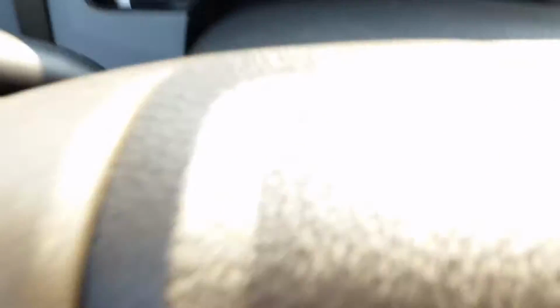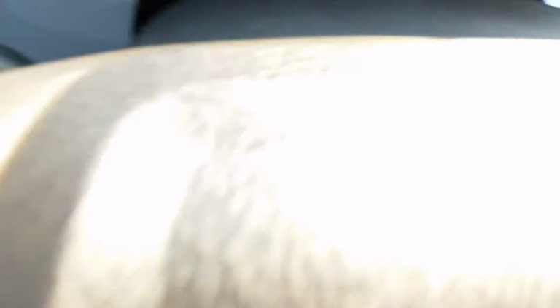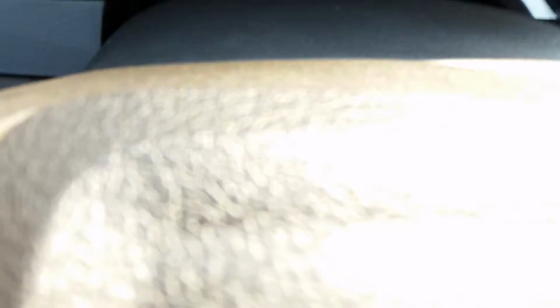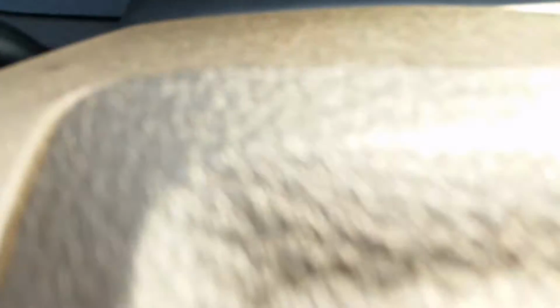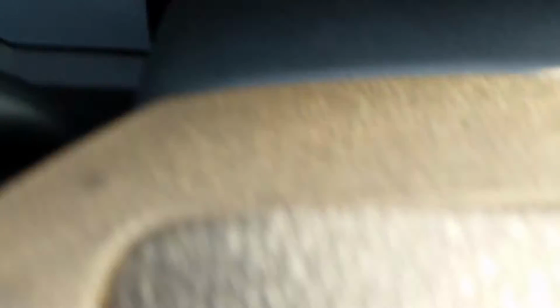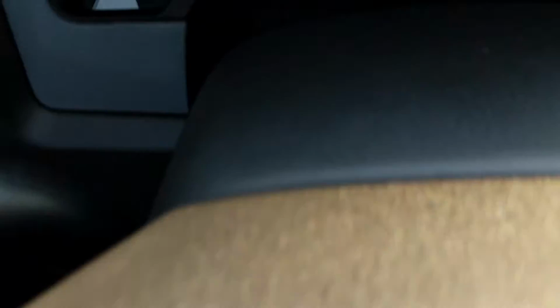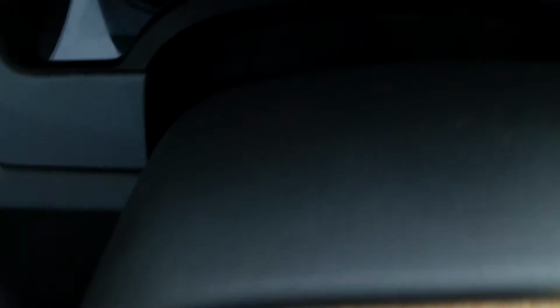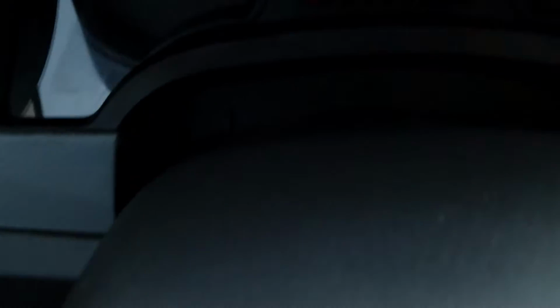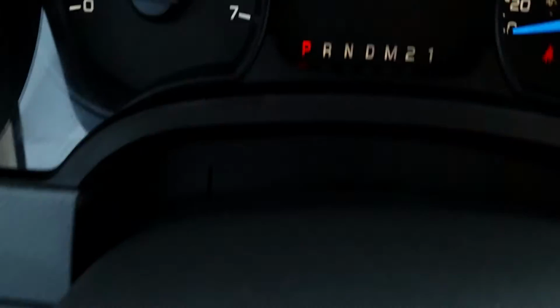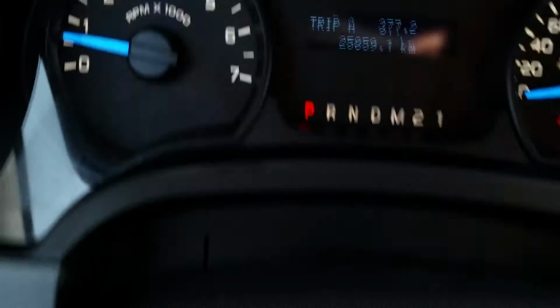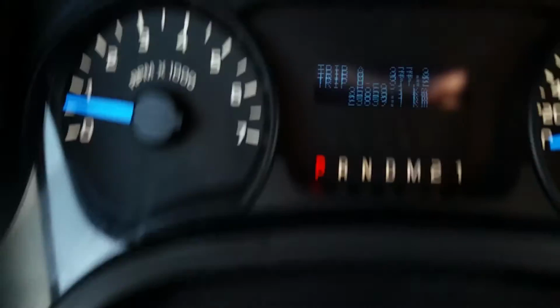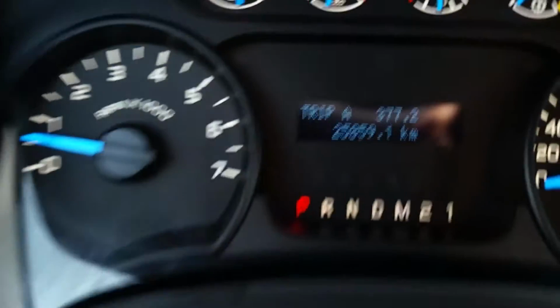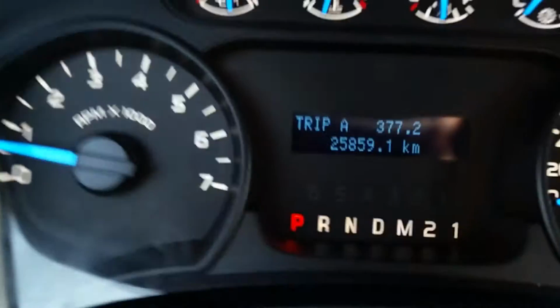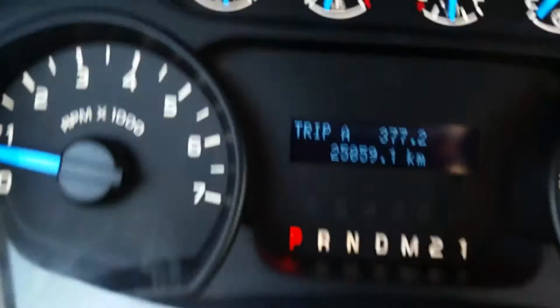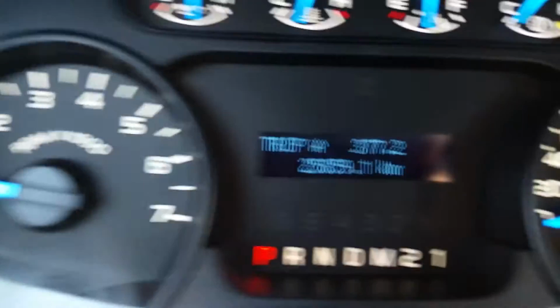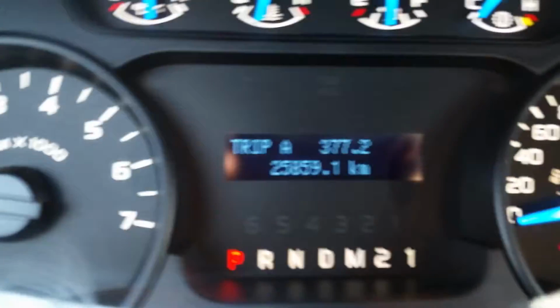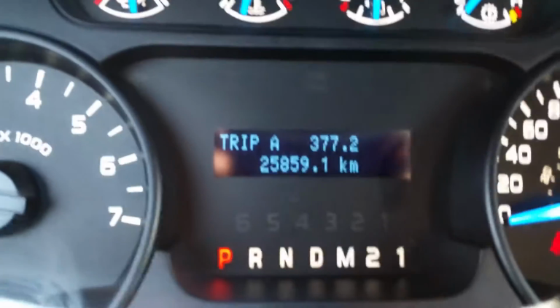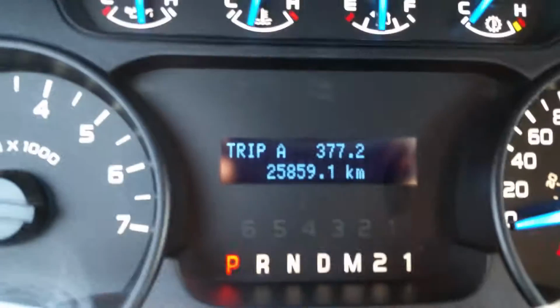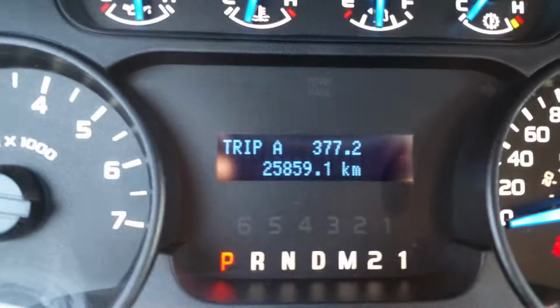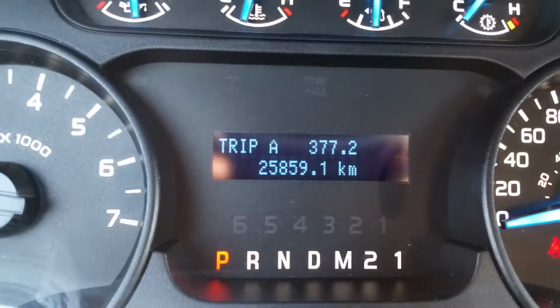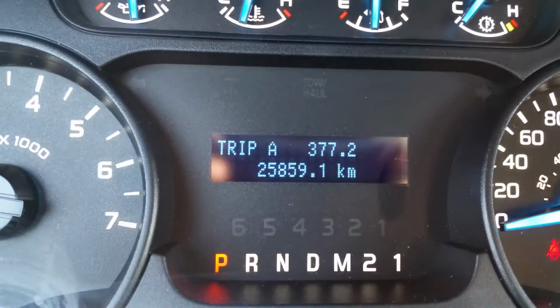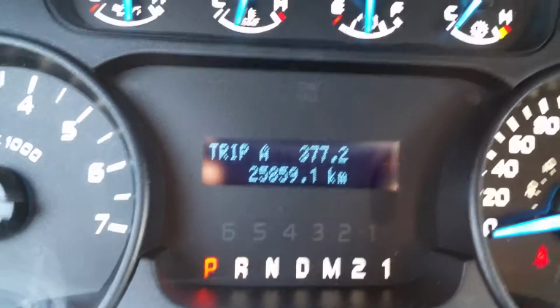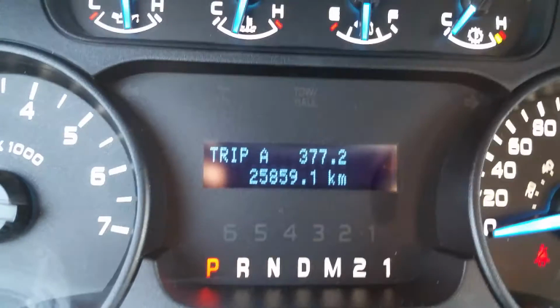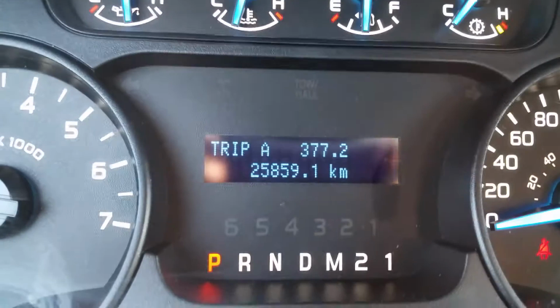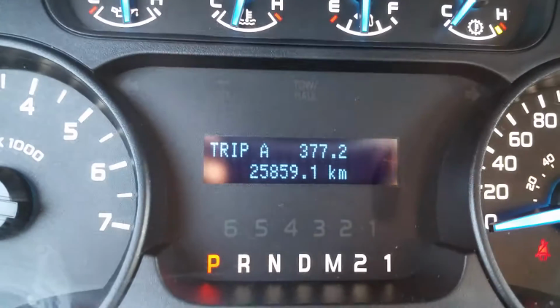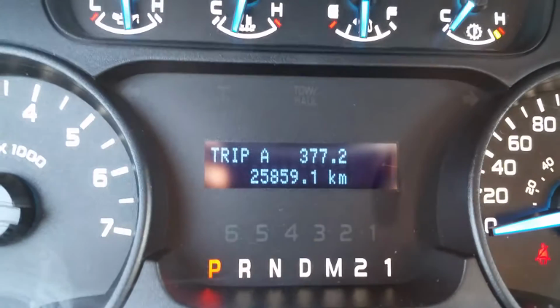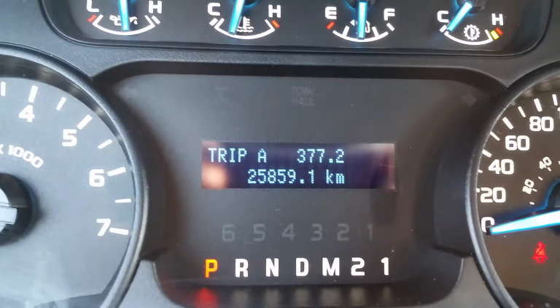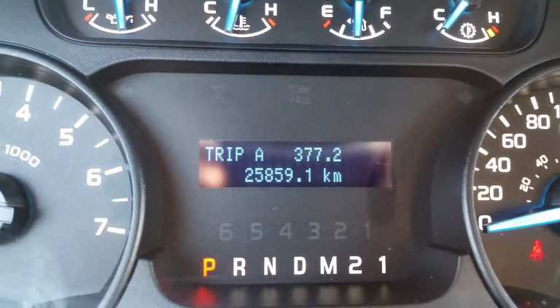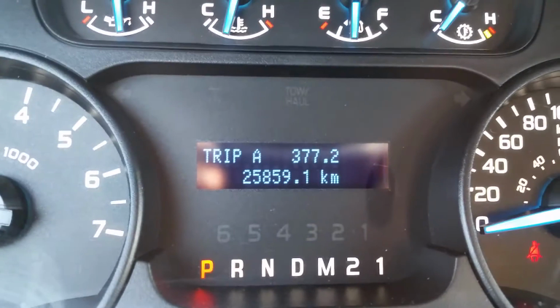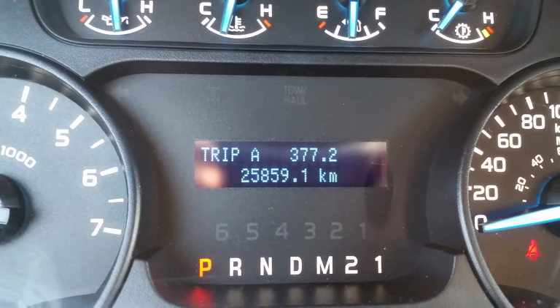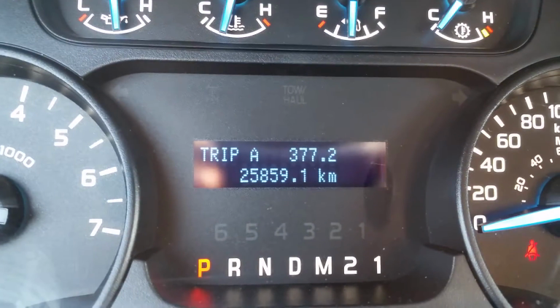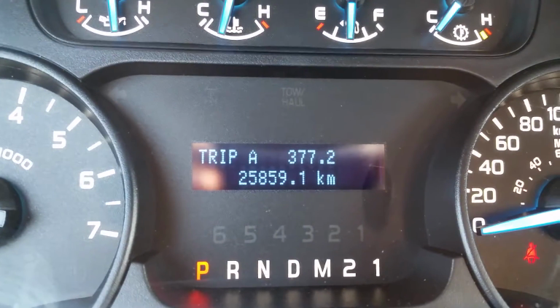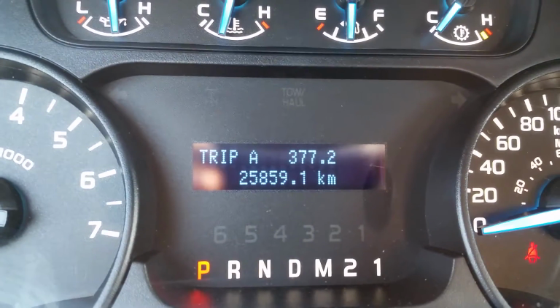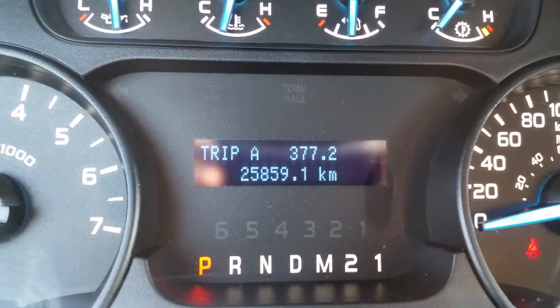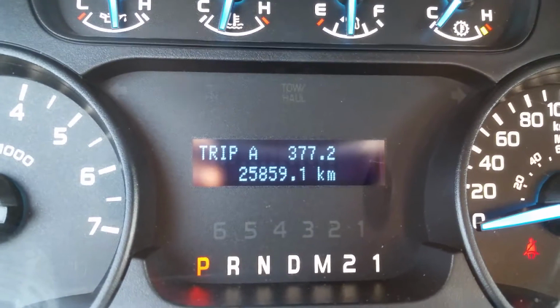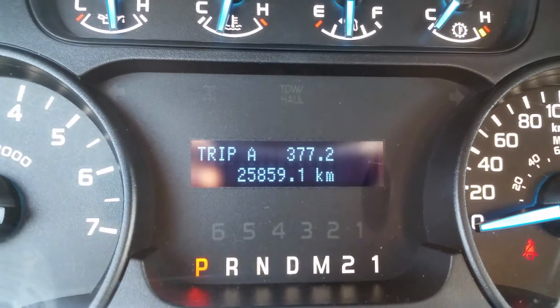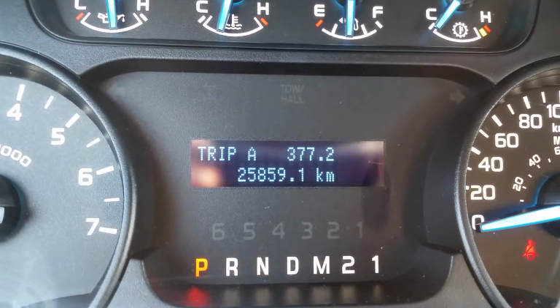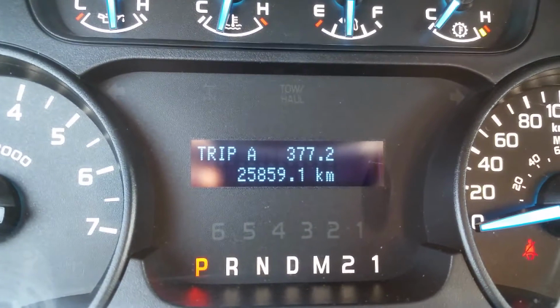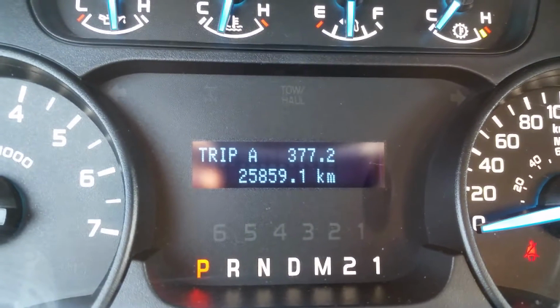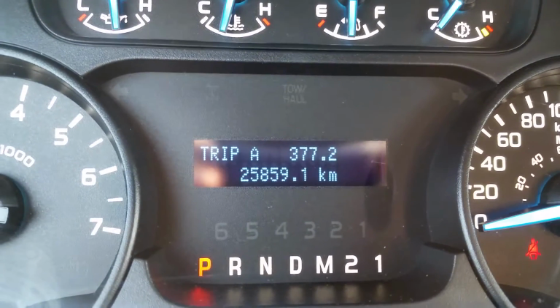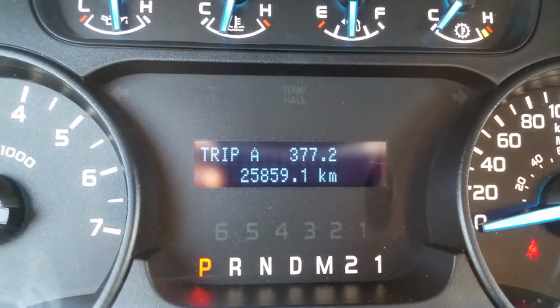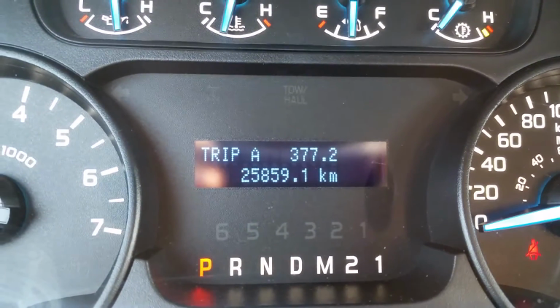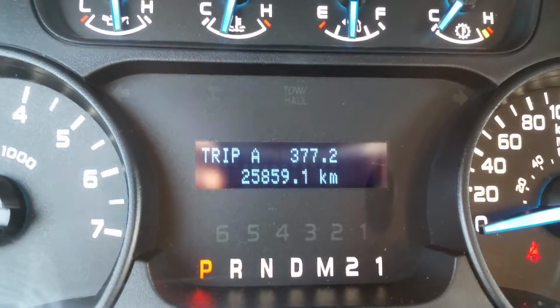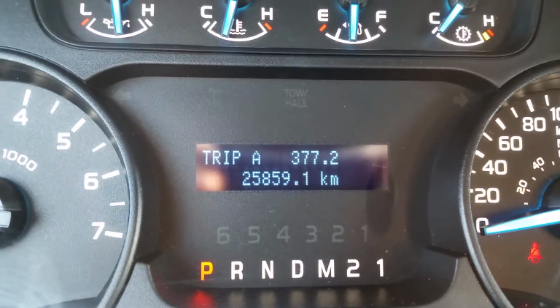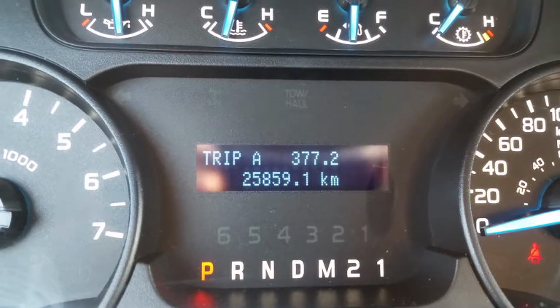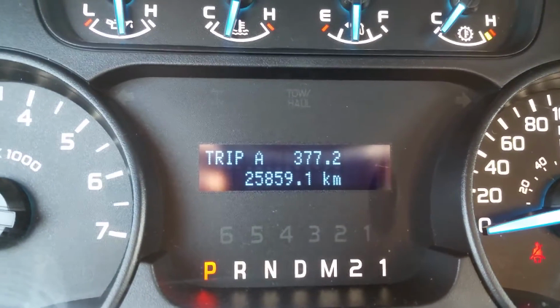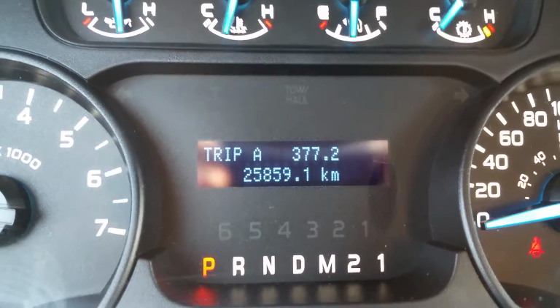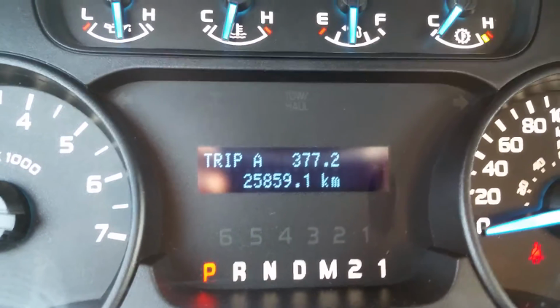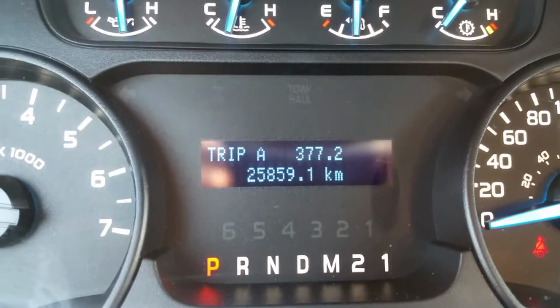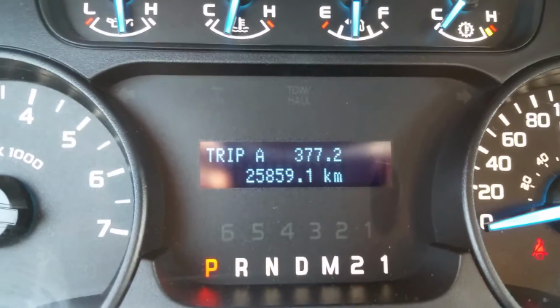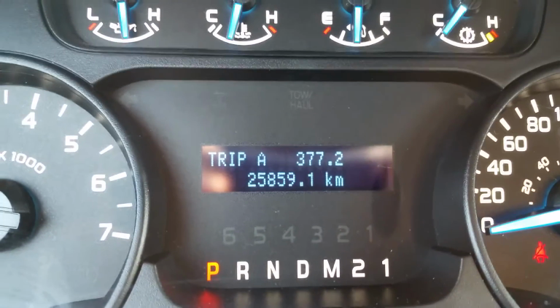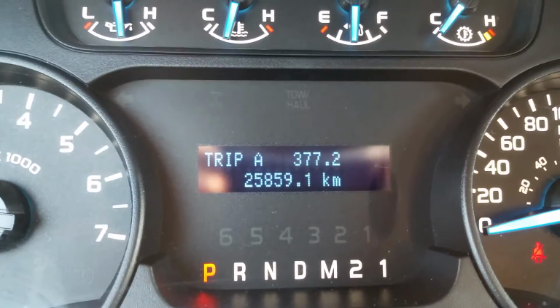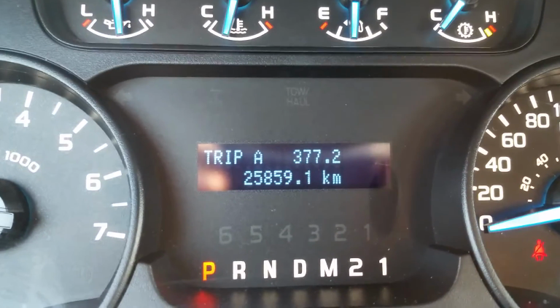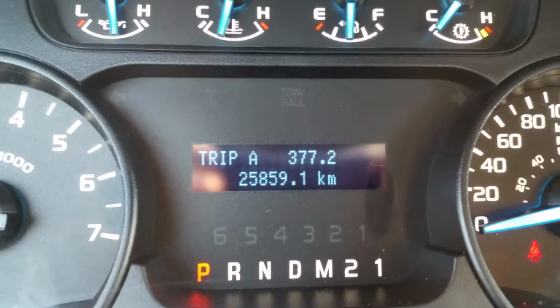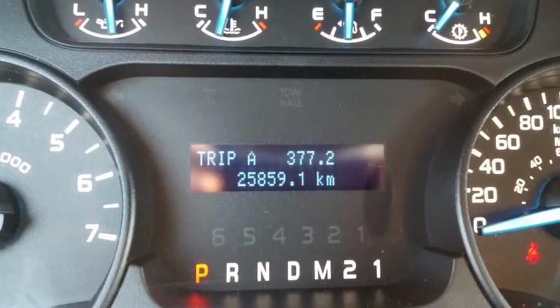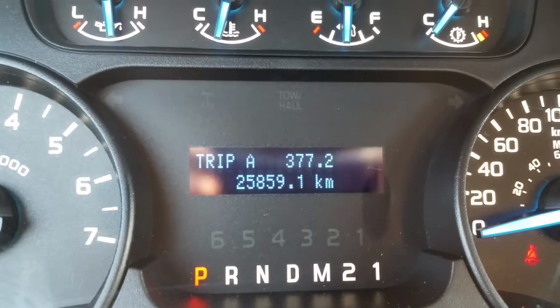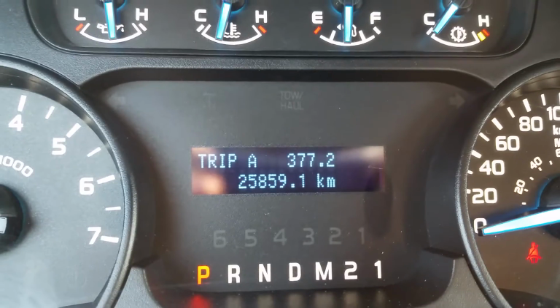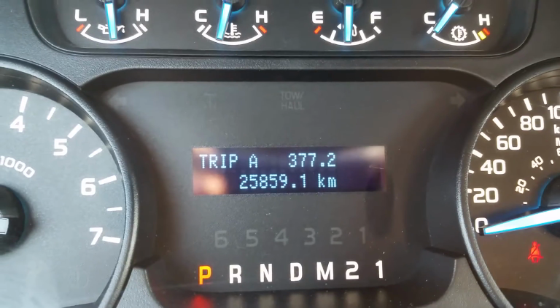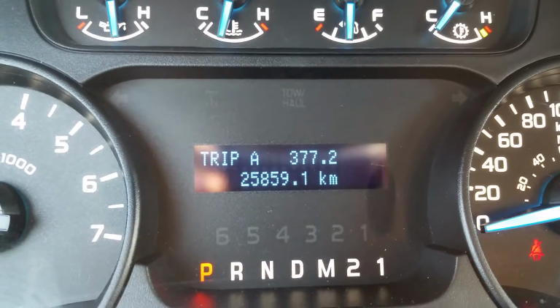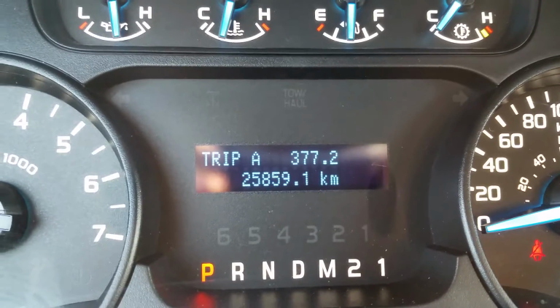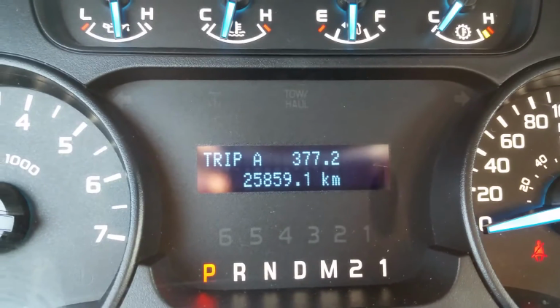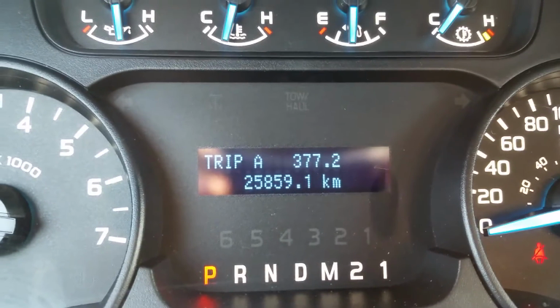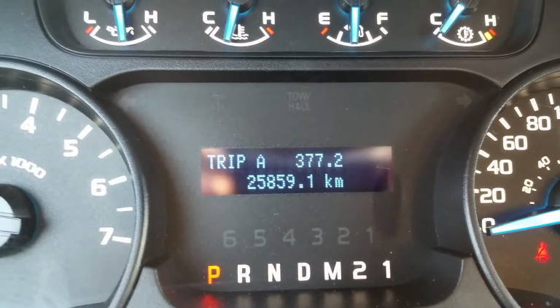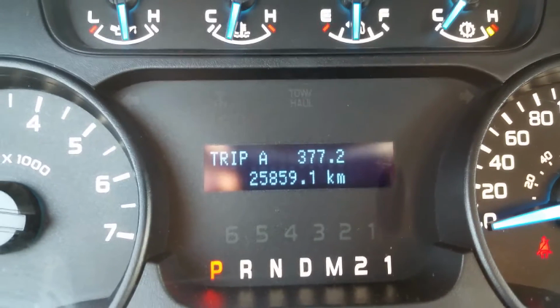While we're taking a look at the dash, I'll show you the odometer reading is just over 20,000 on this 2014.